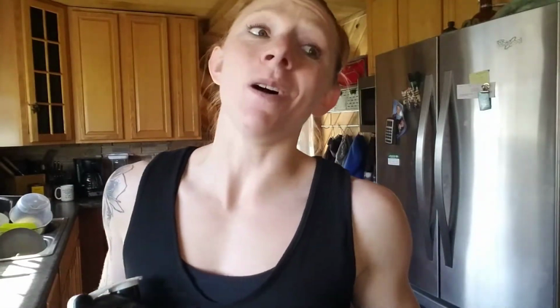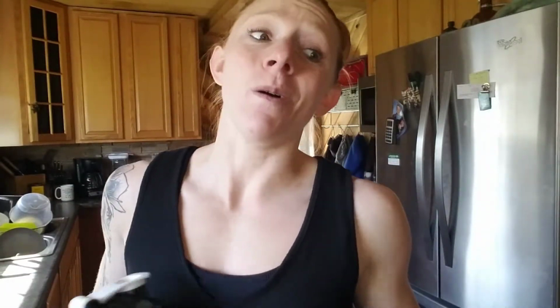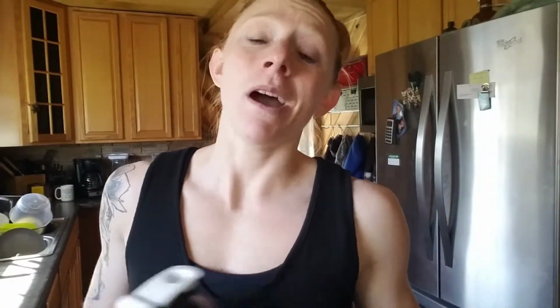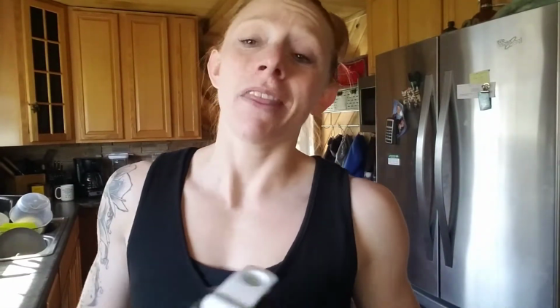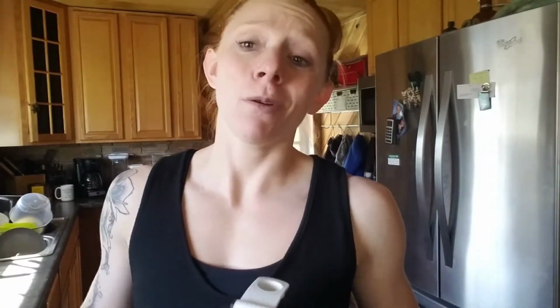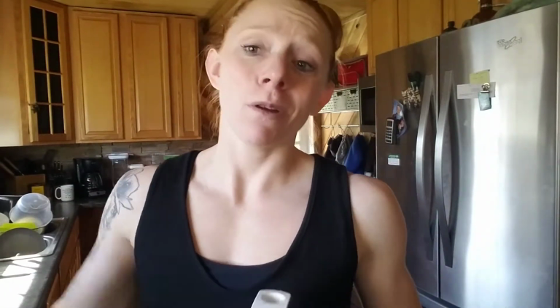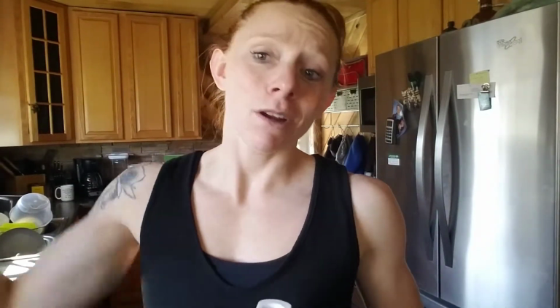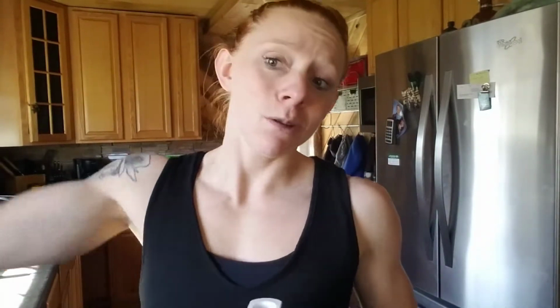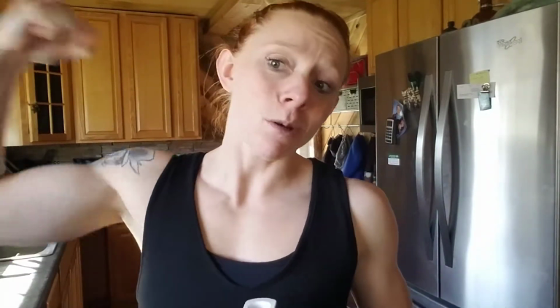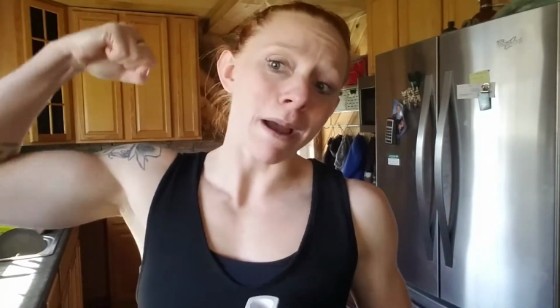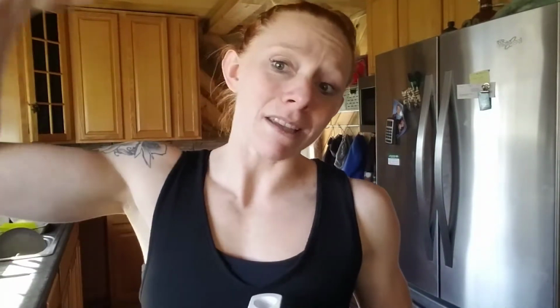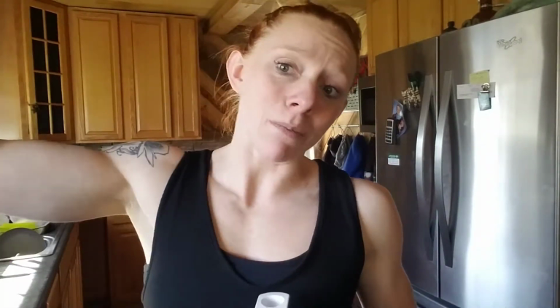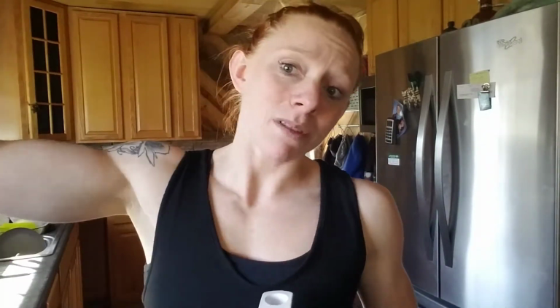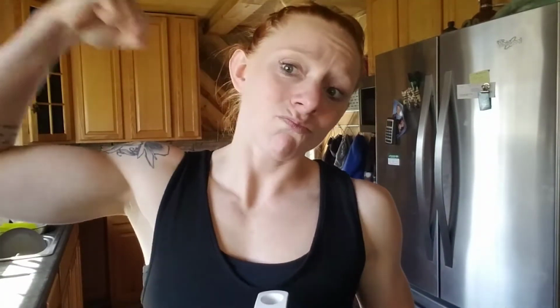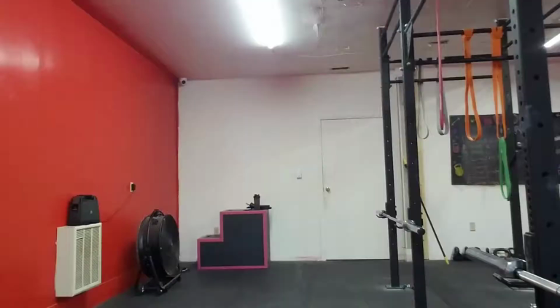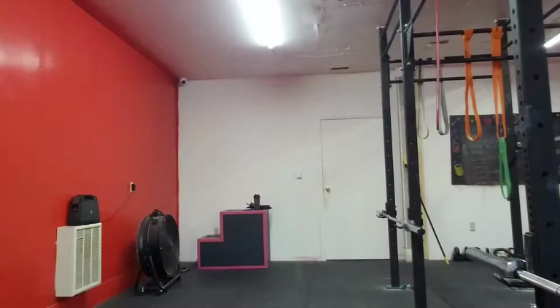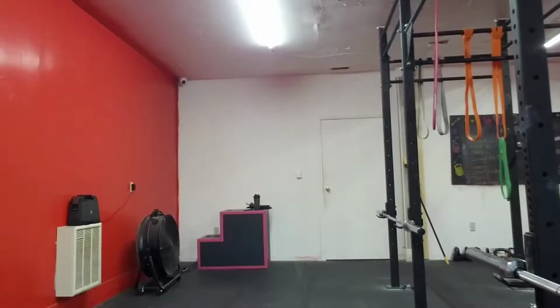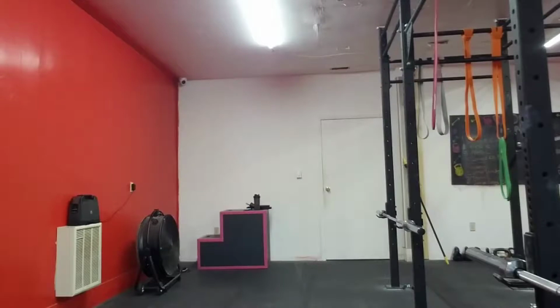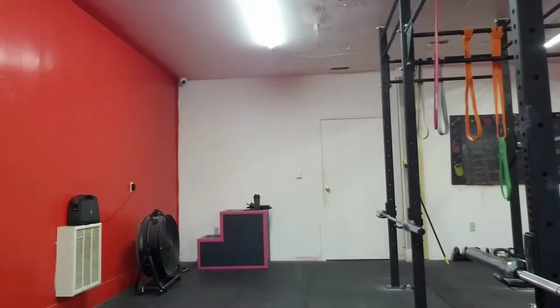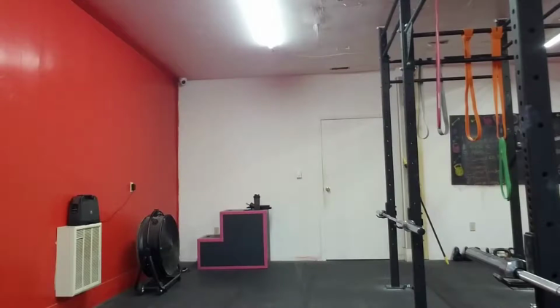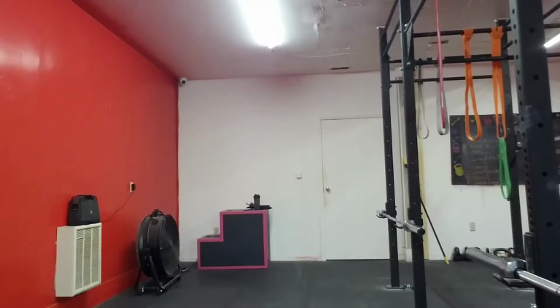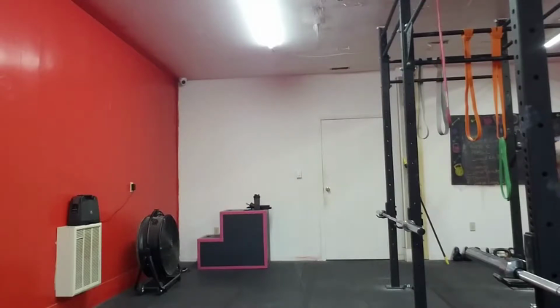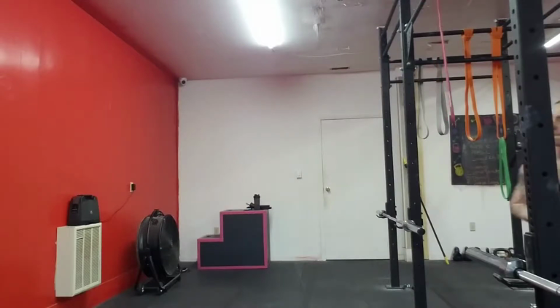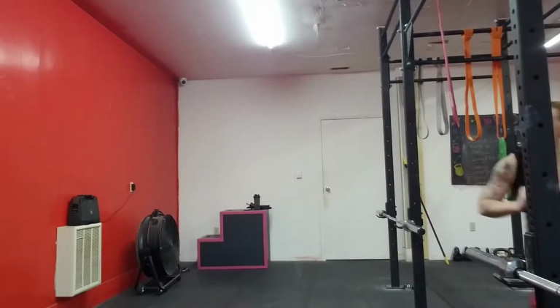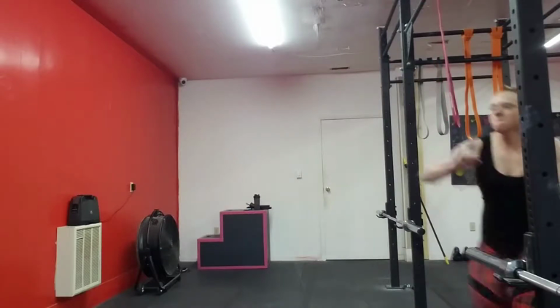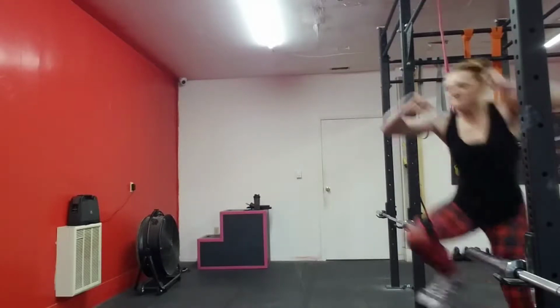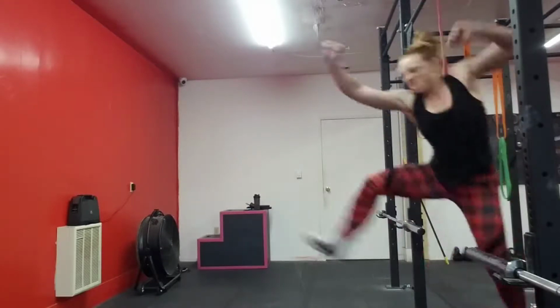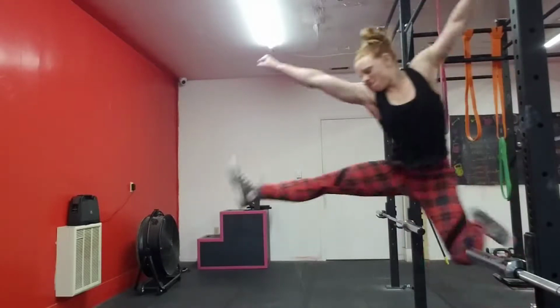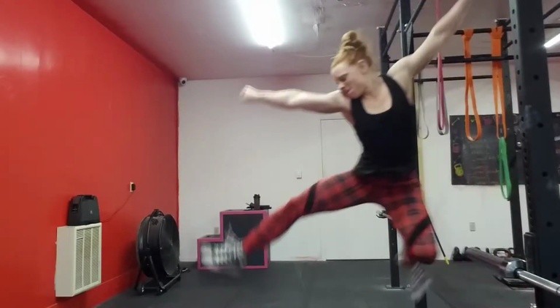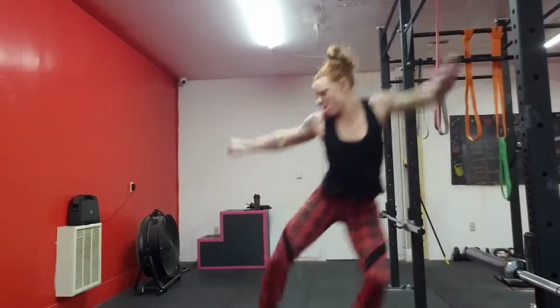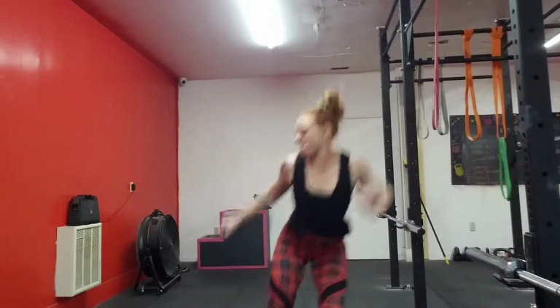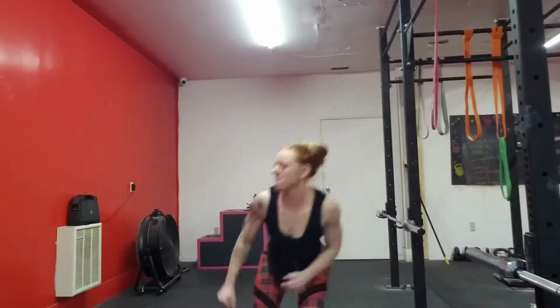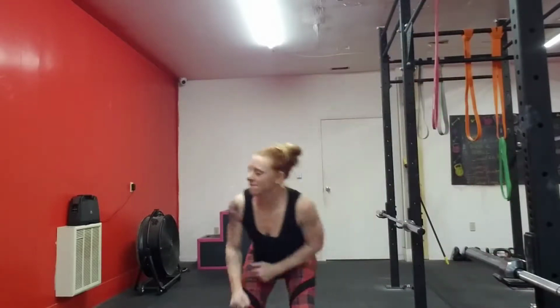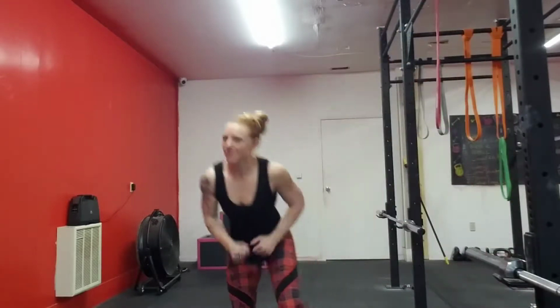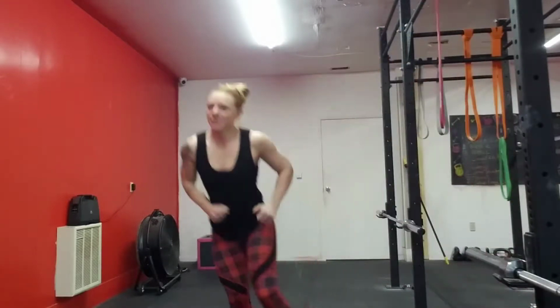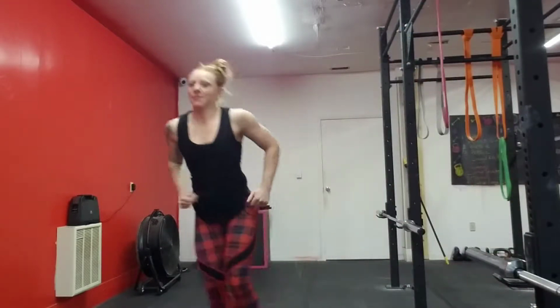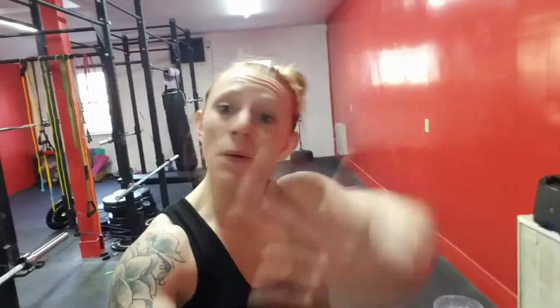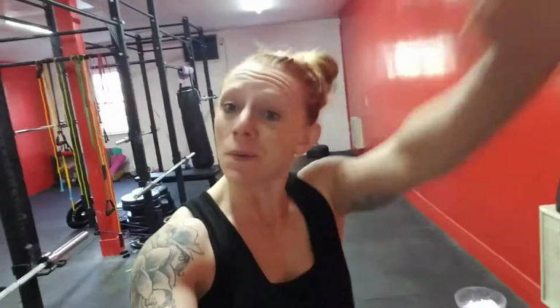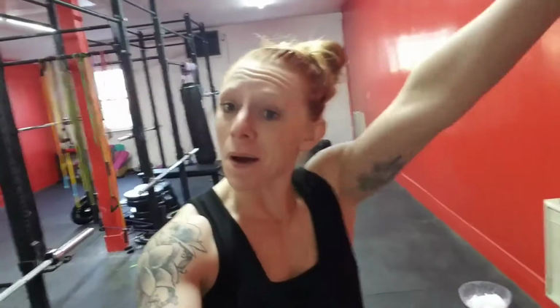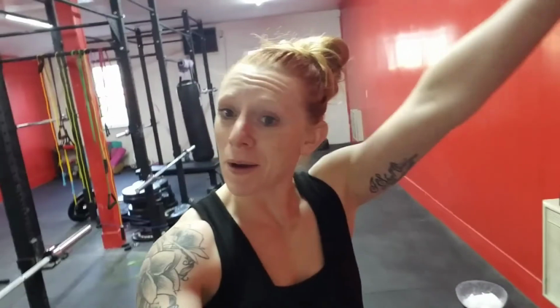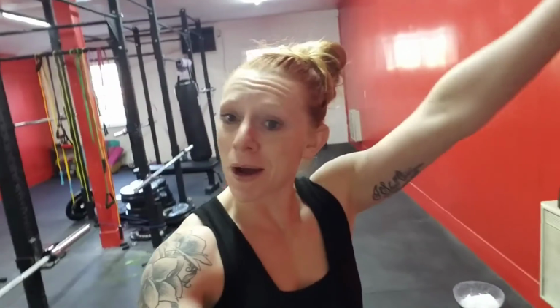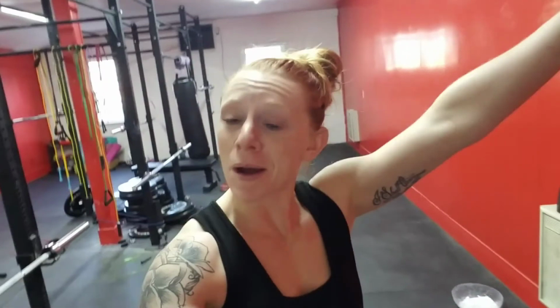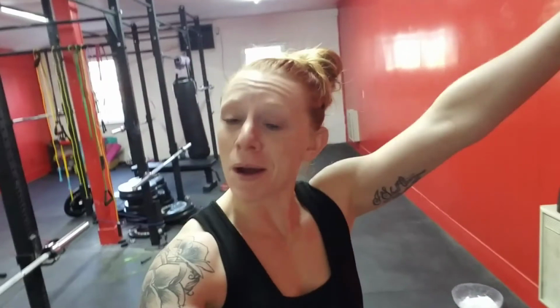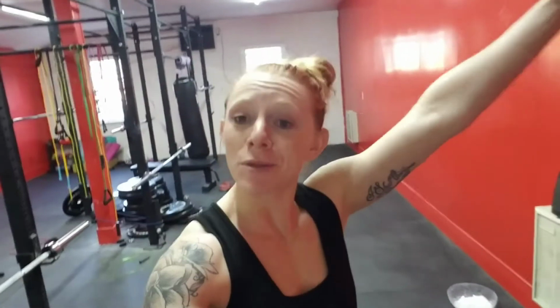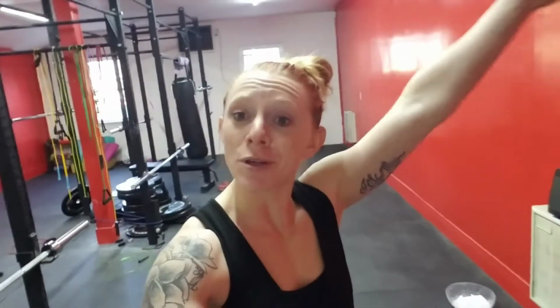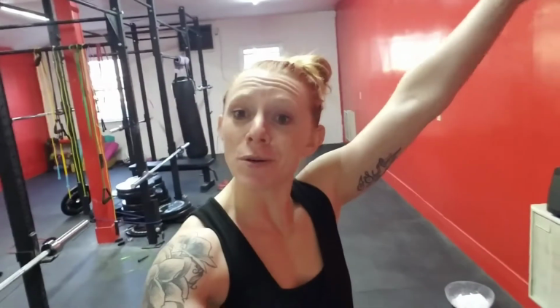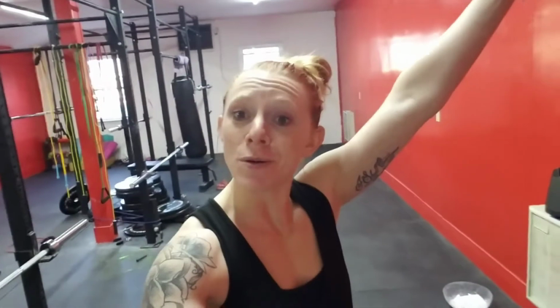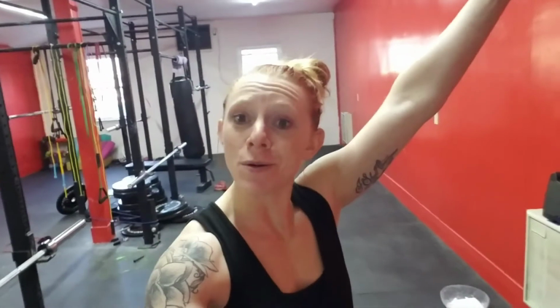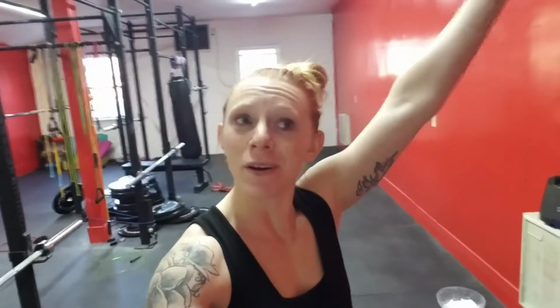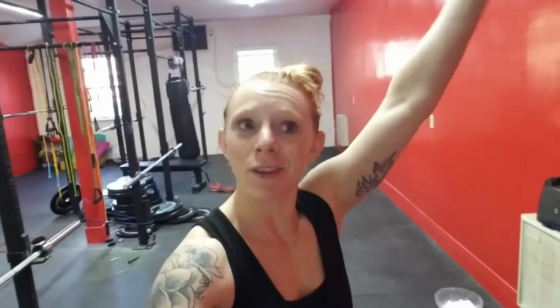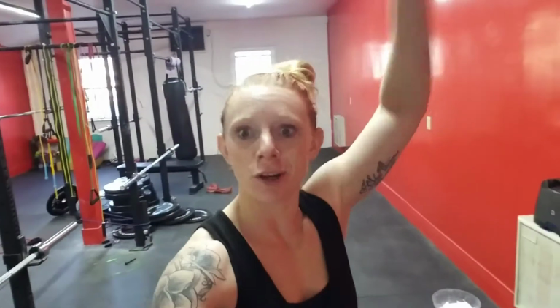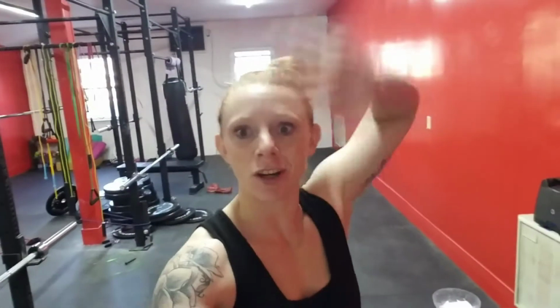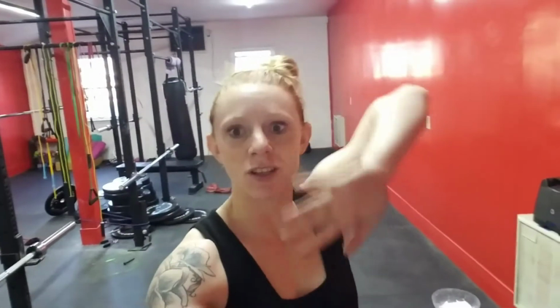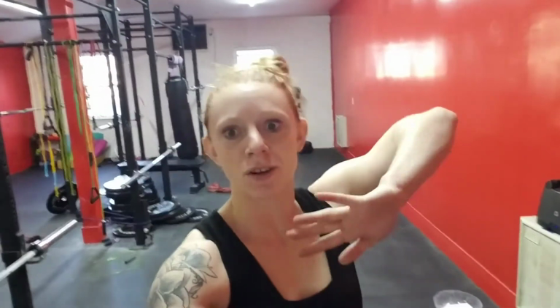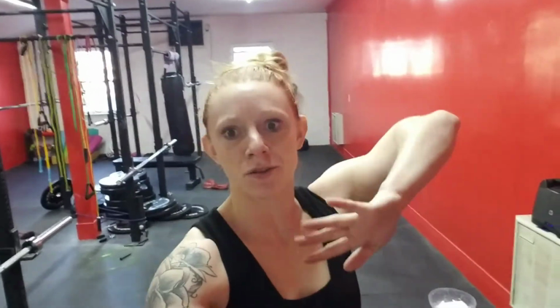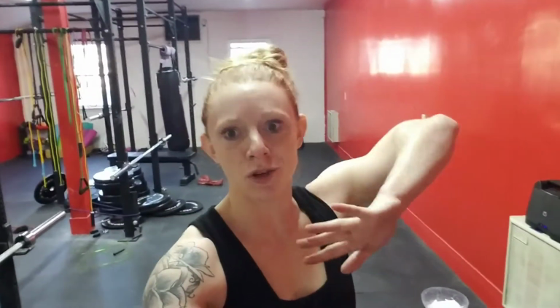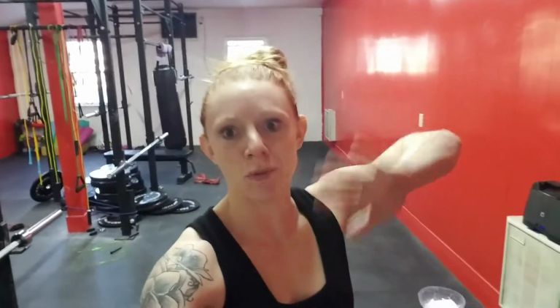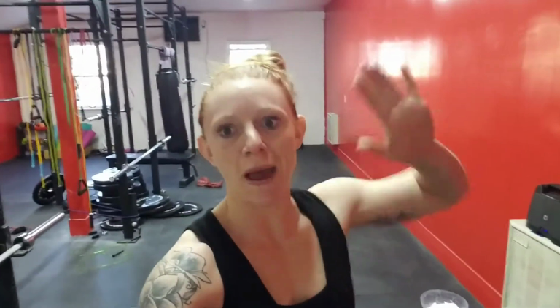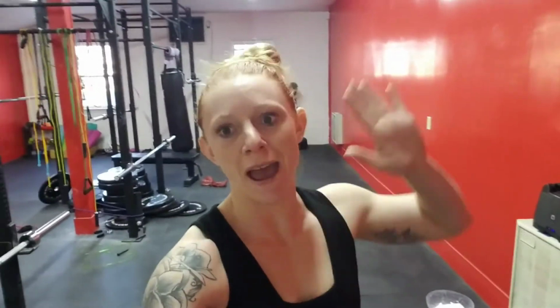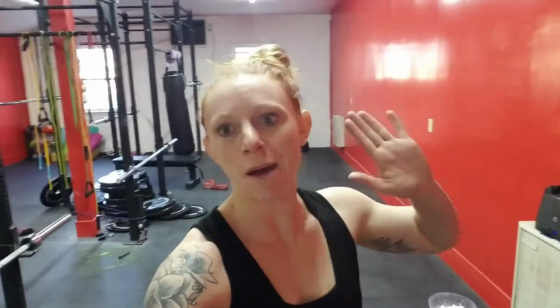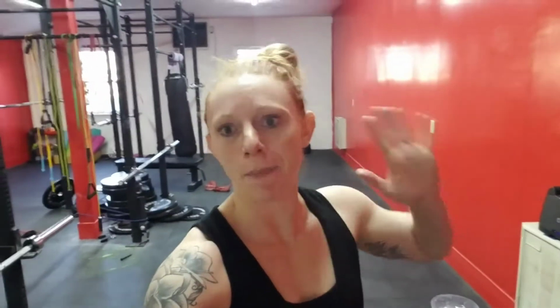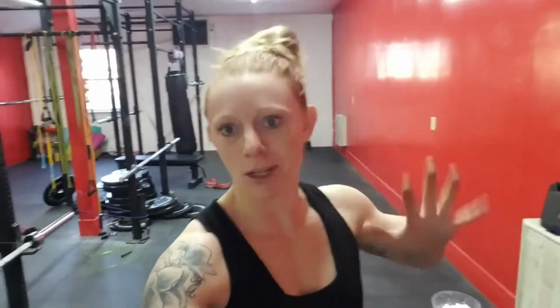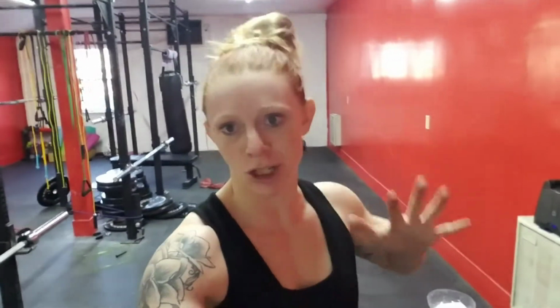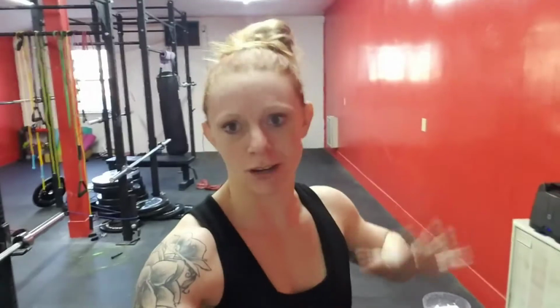I think we're going to do a little biceps. Welcome to the CrossFit room at my gym.